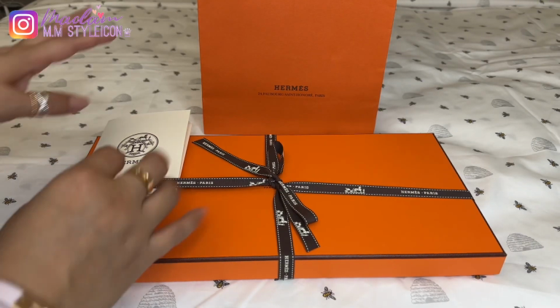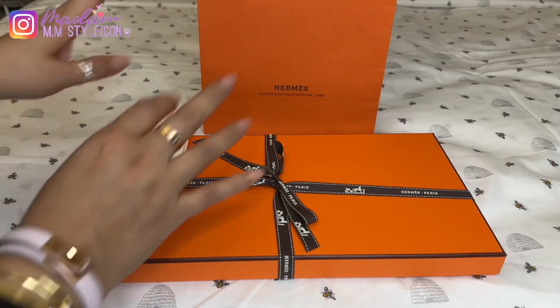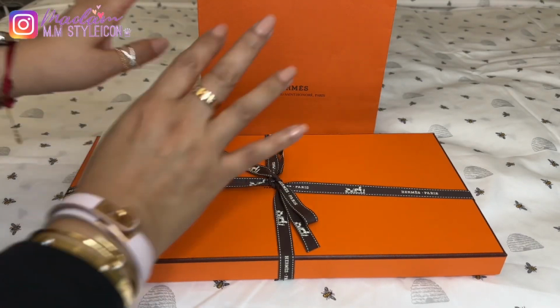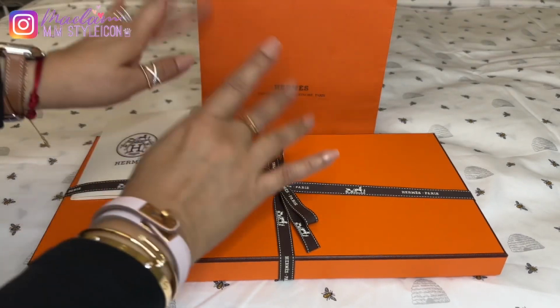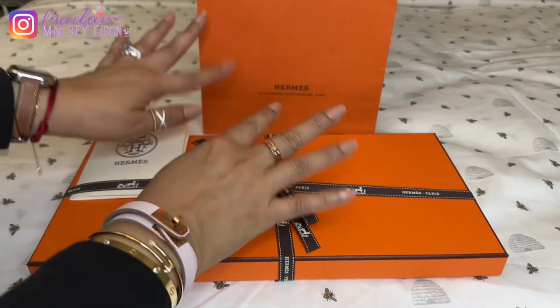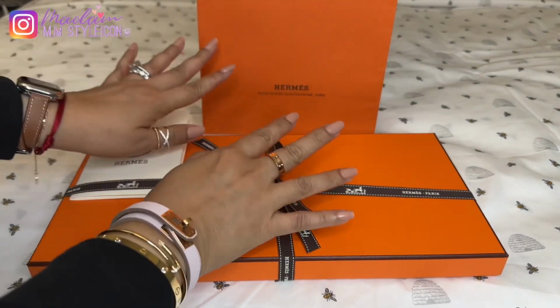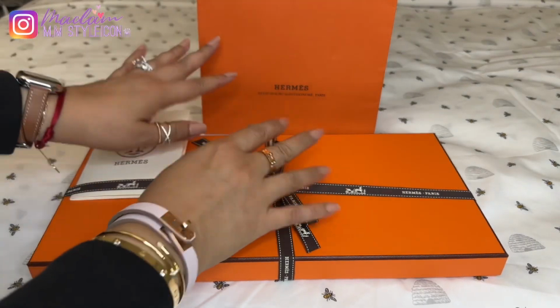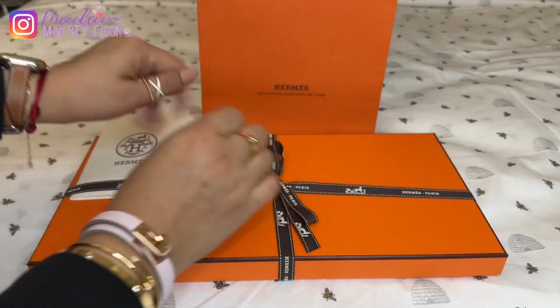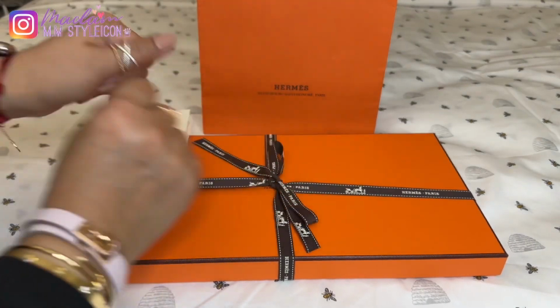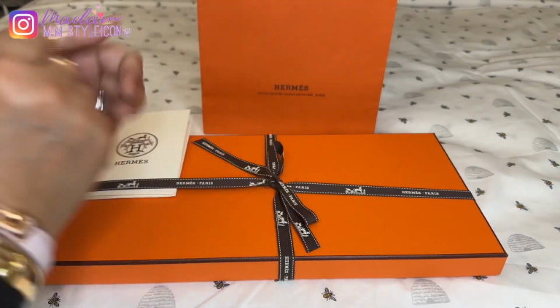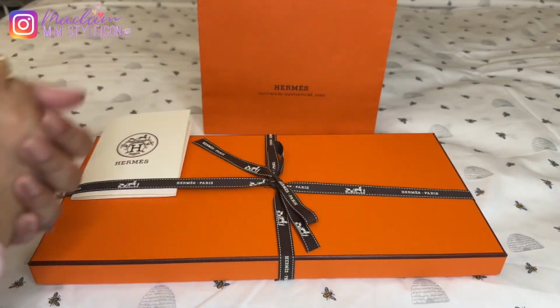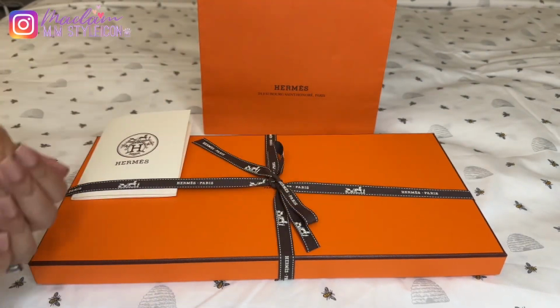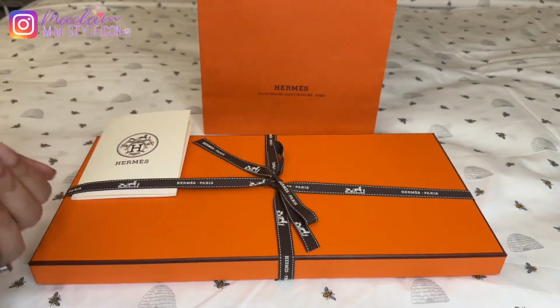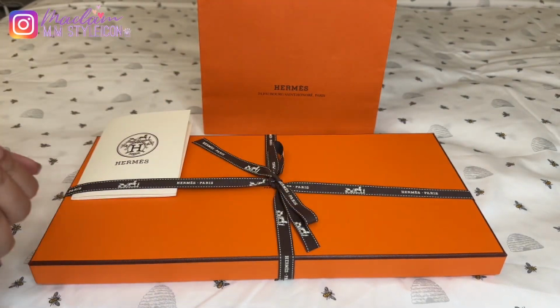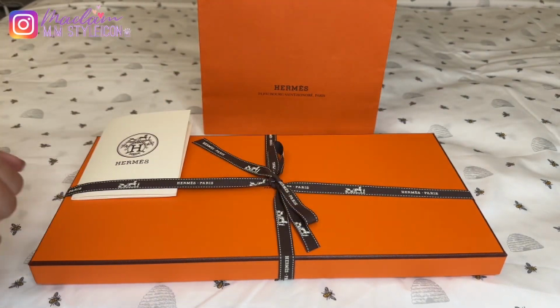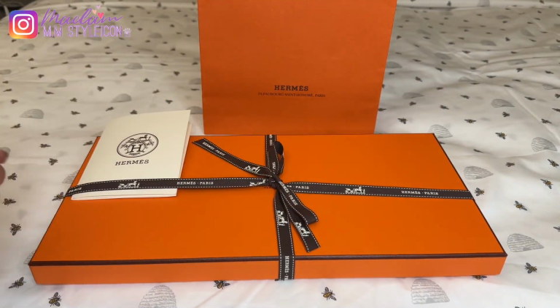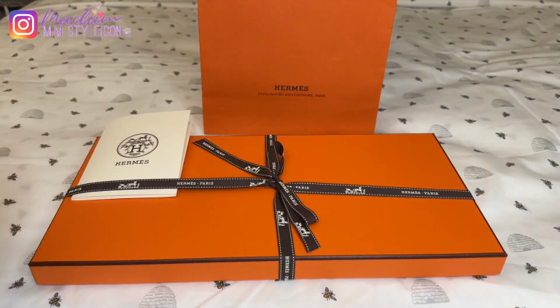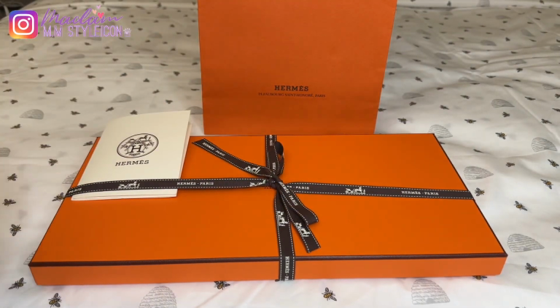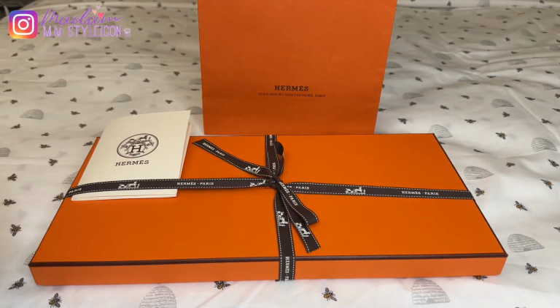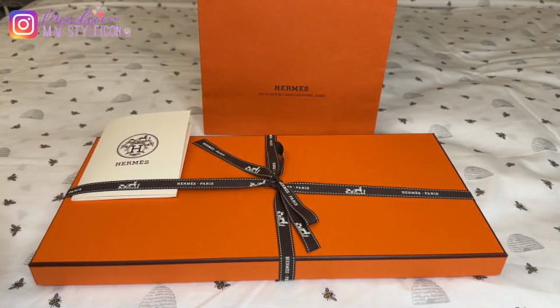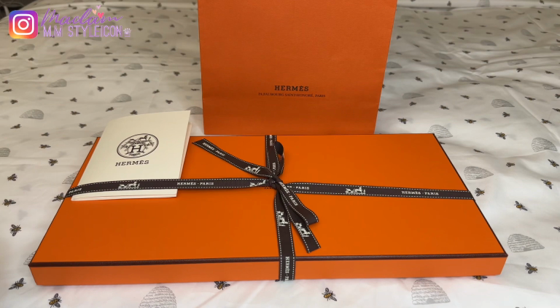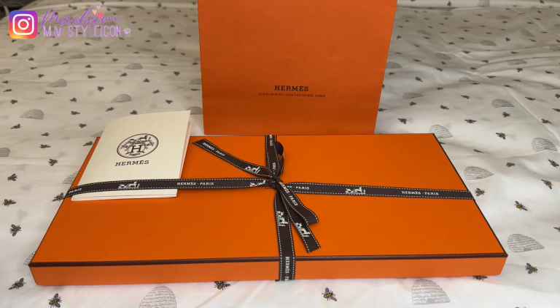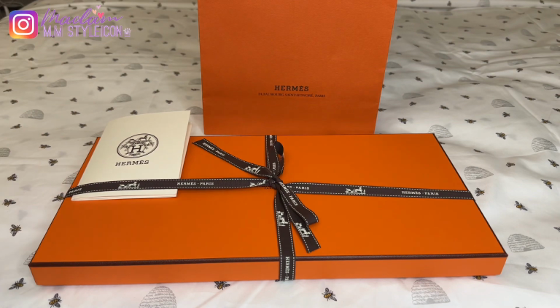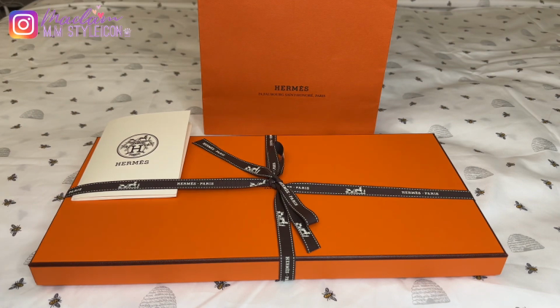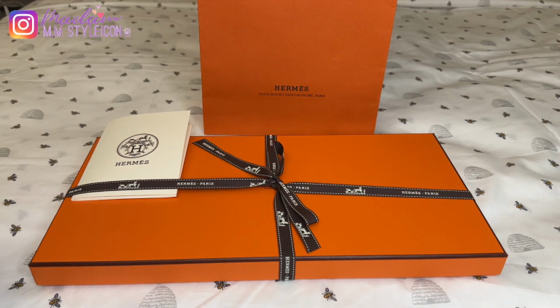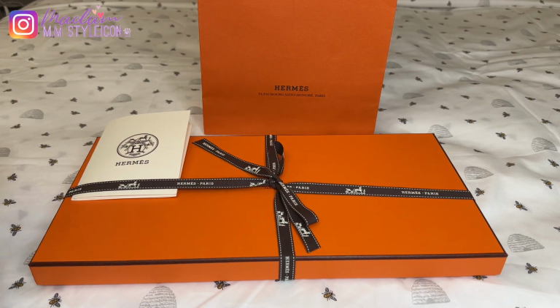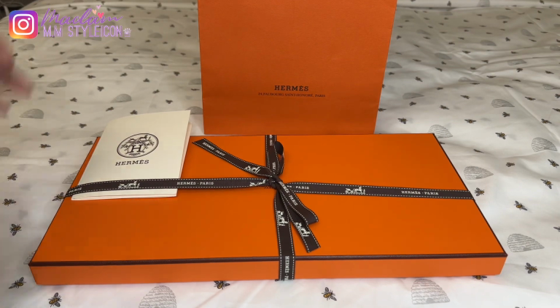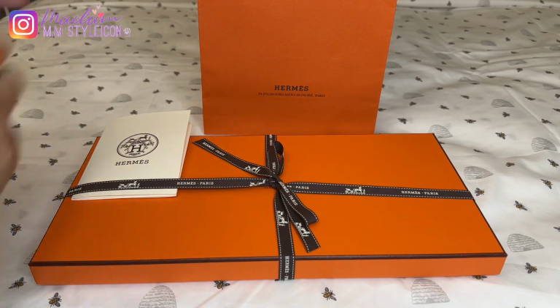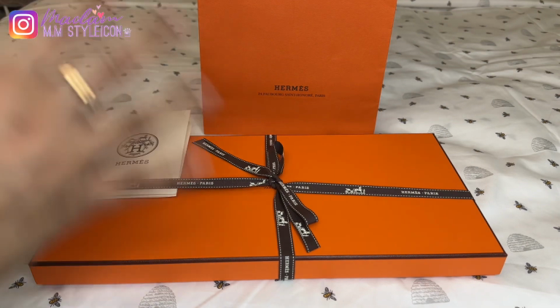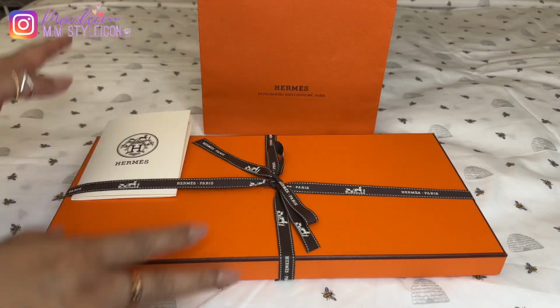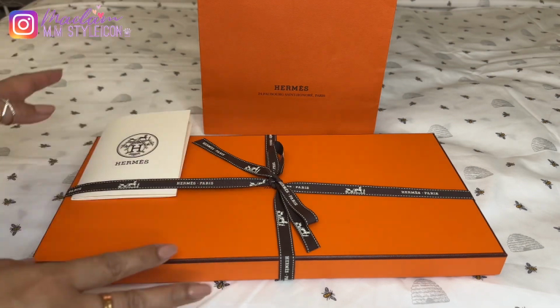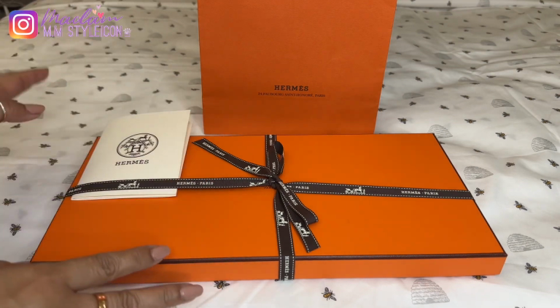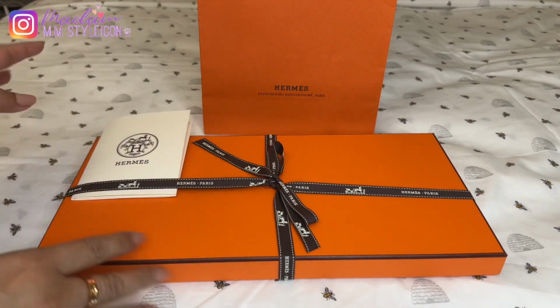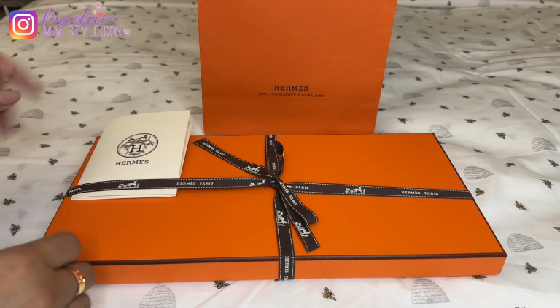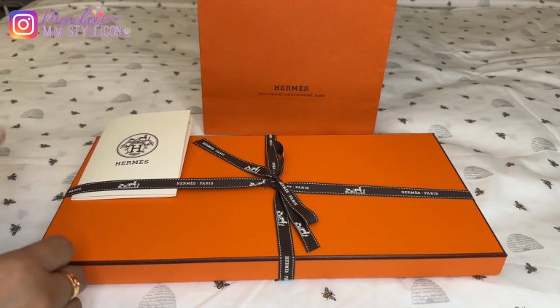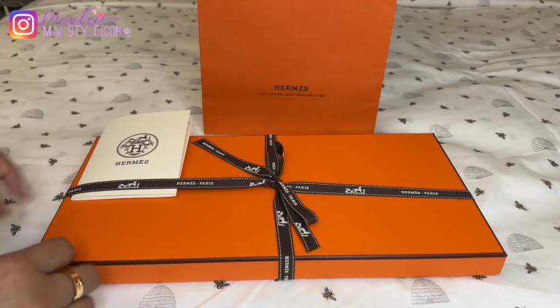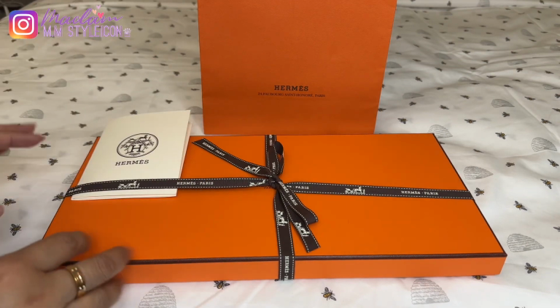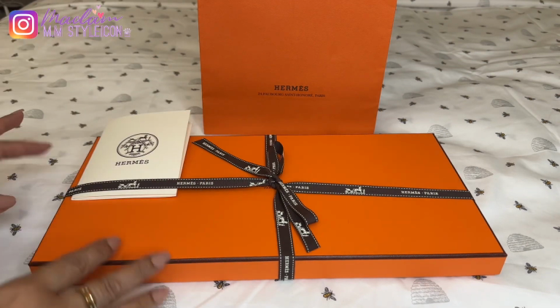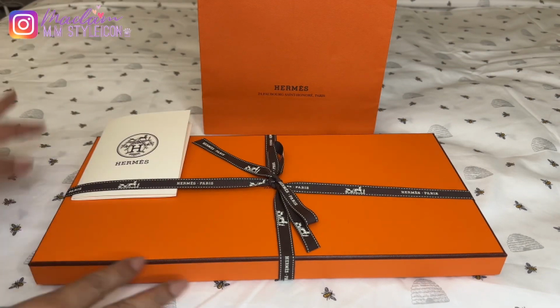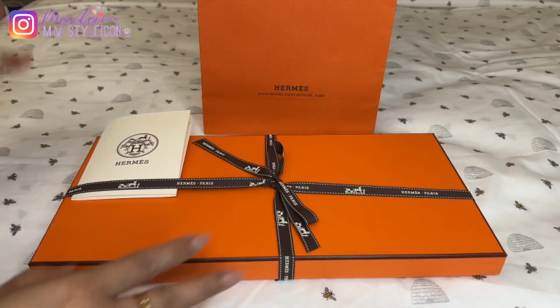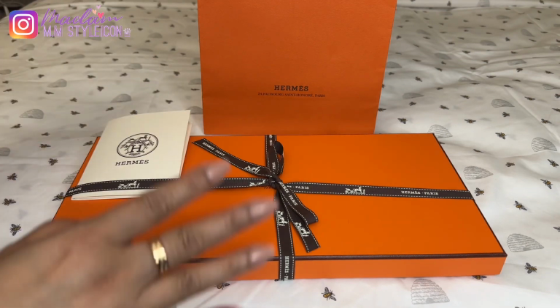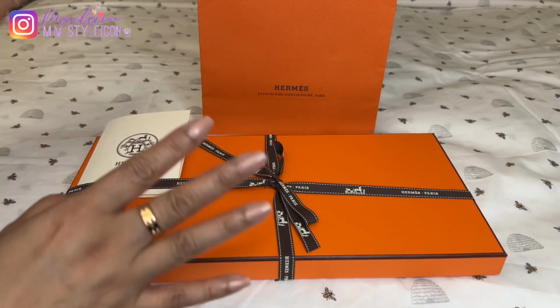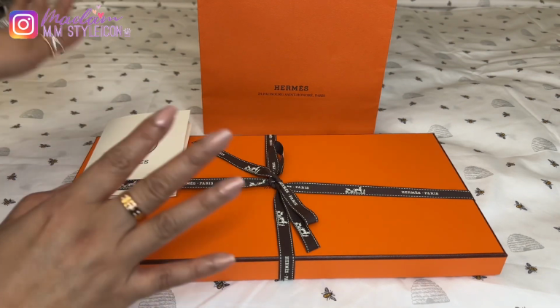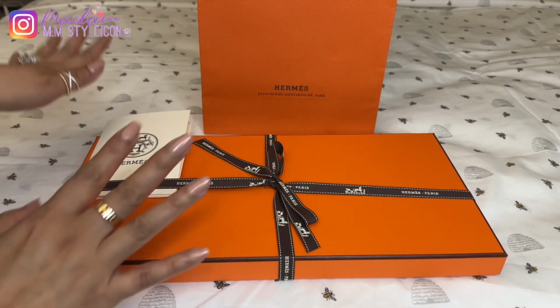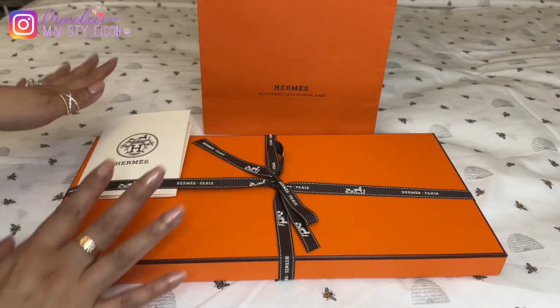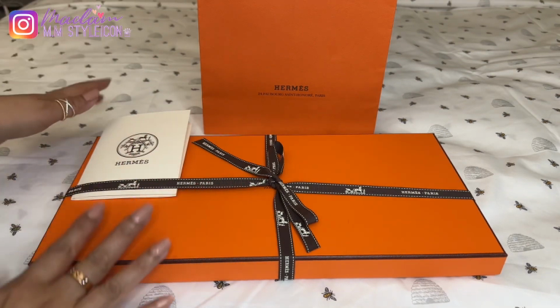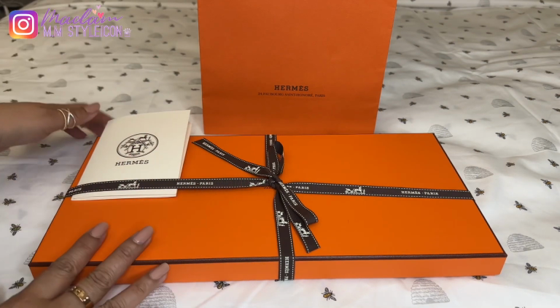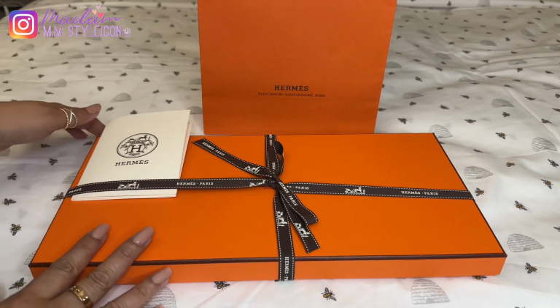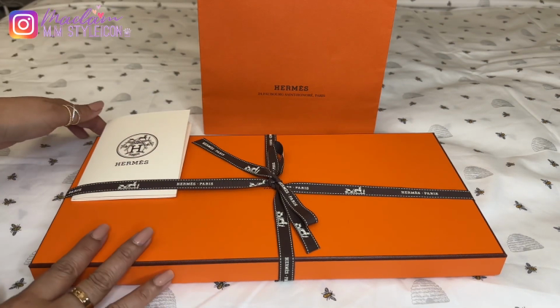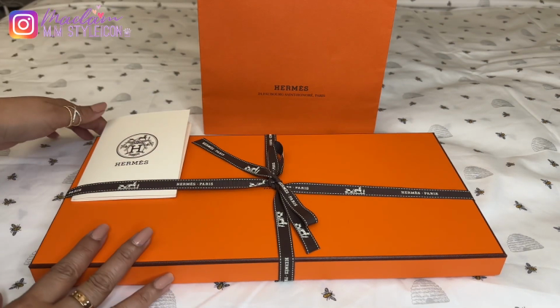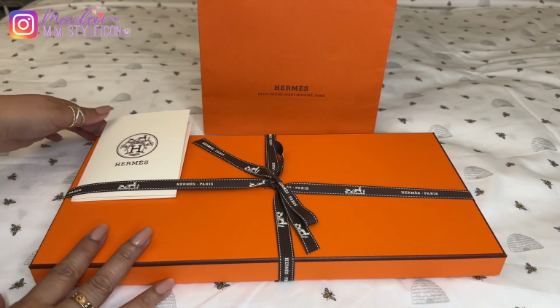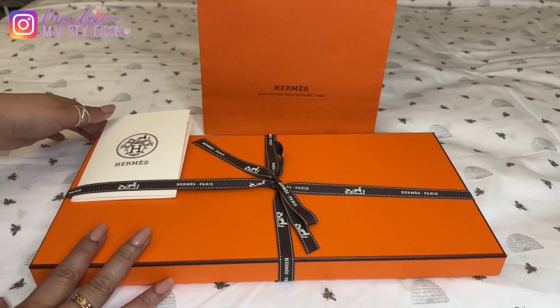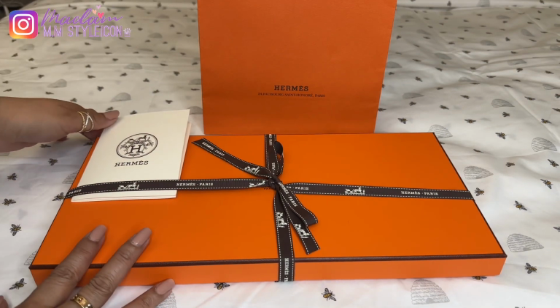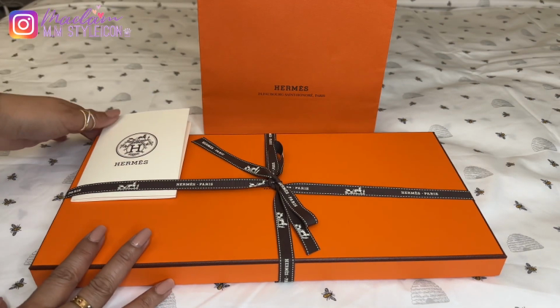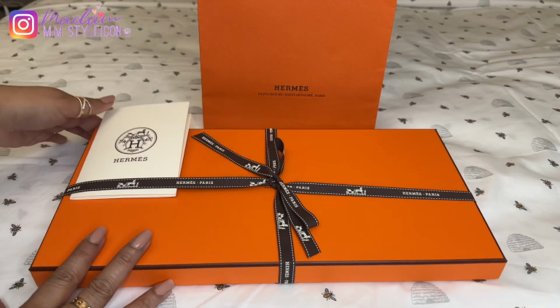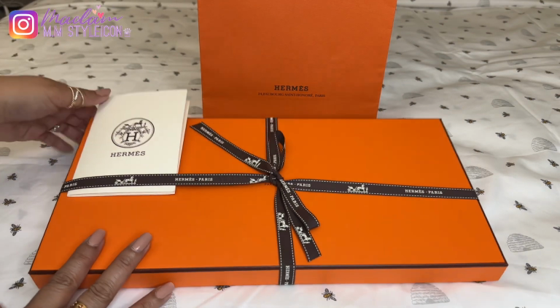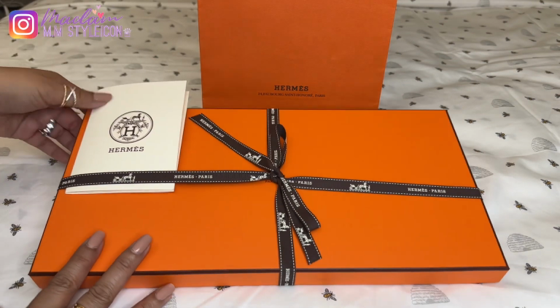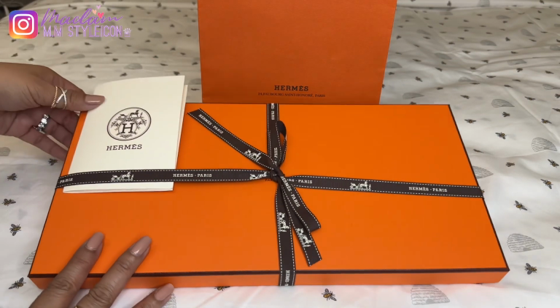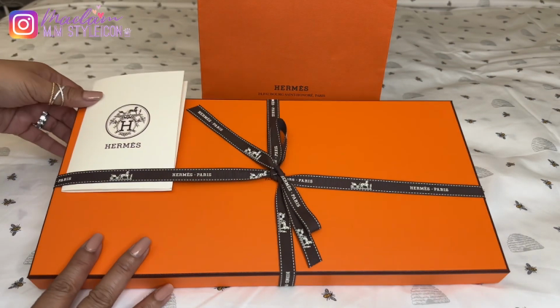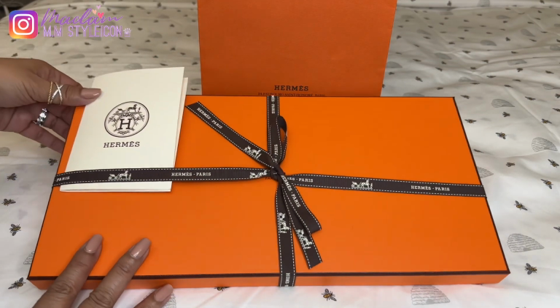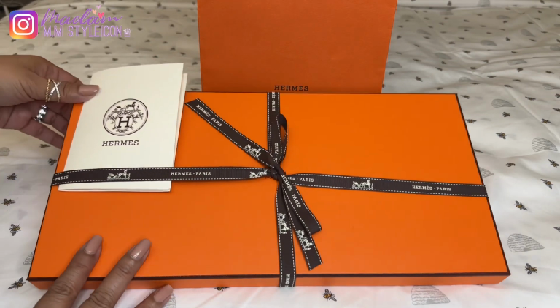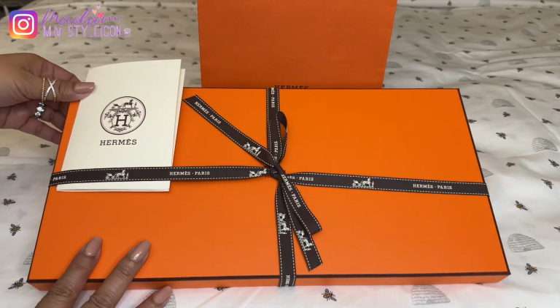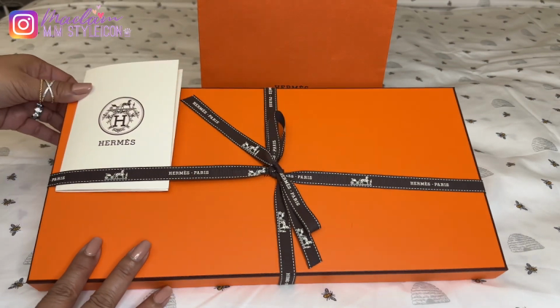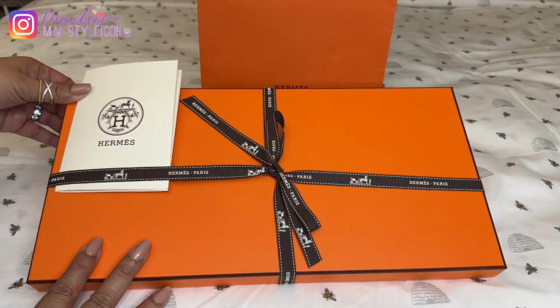Hey everyone! Welcome or welcome back to my channel. So in today's video, I have a Hermes unboxing for you guys.